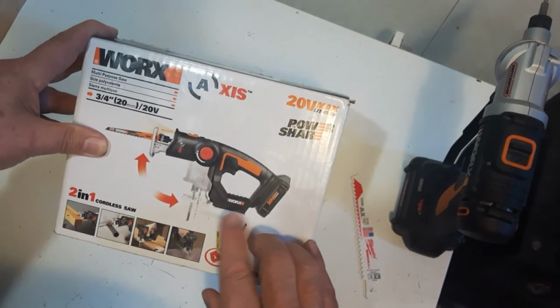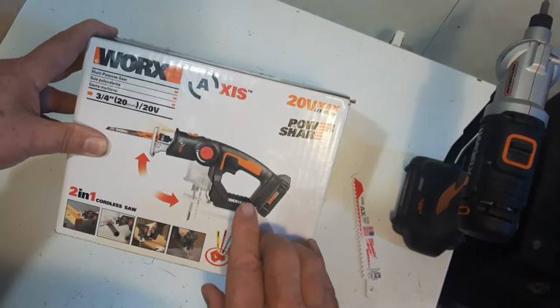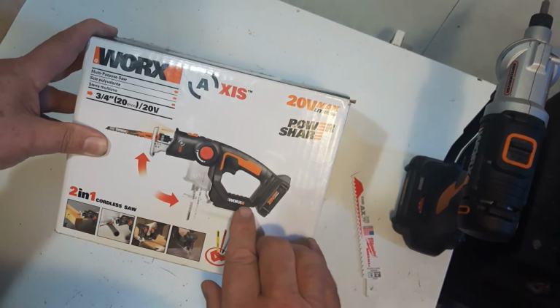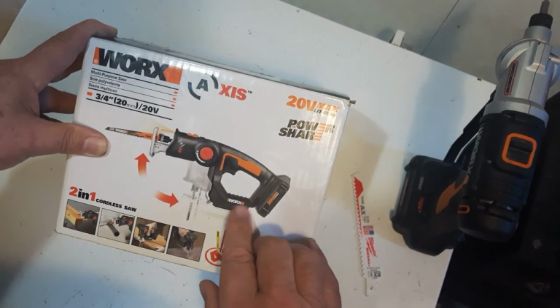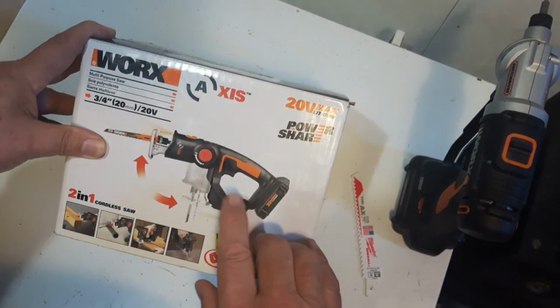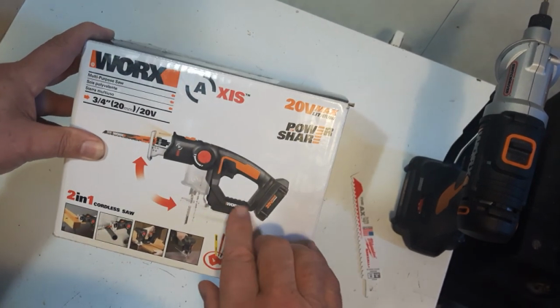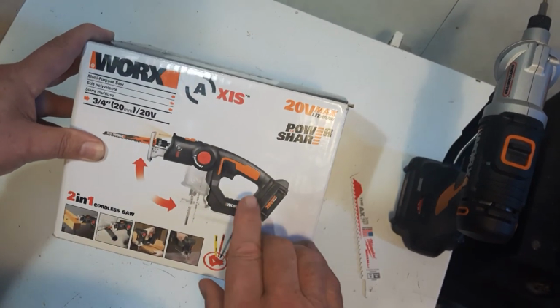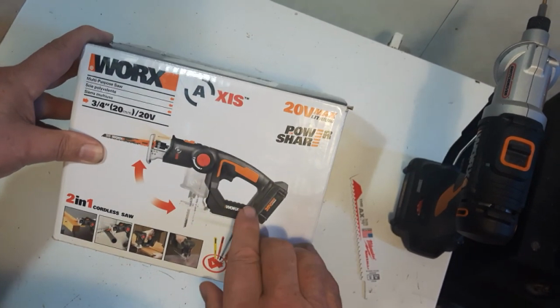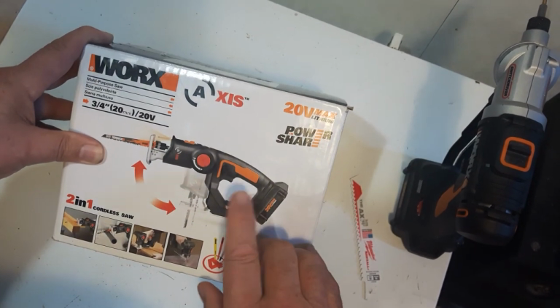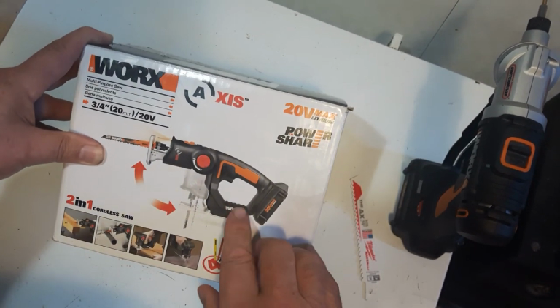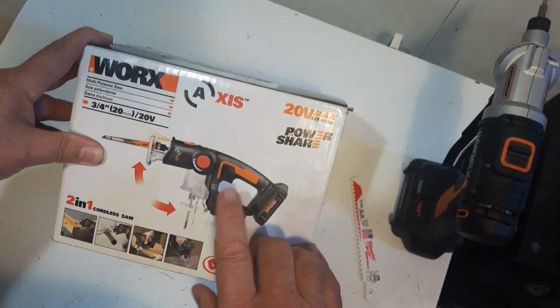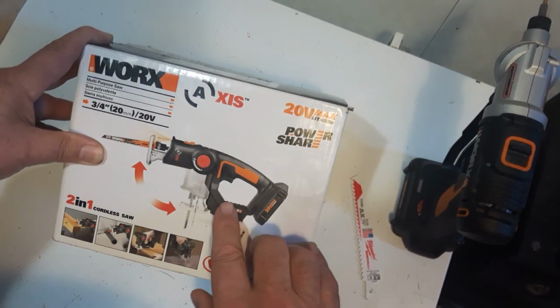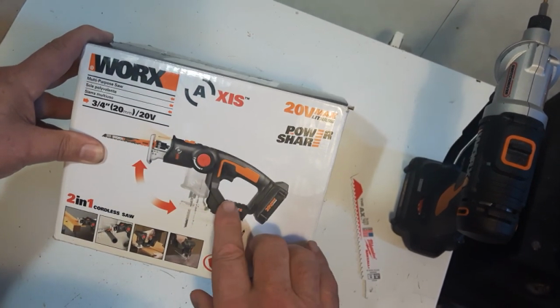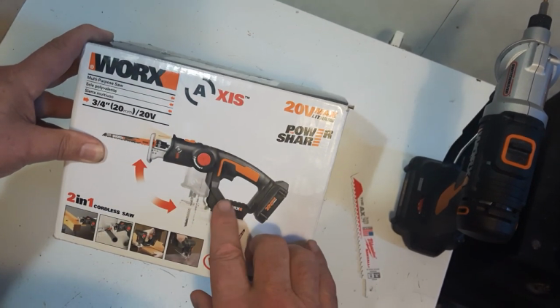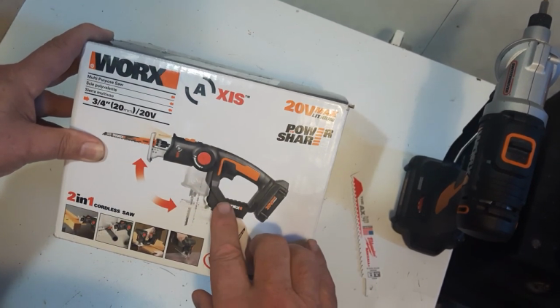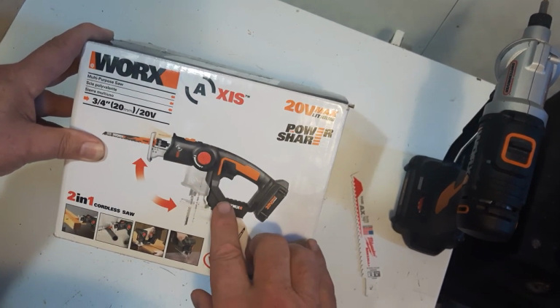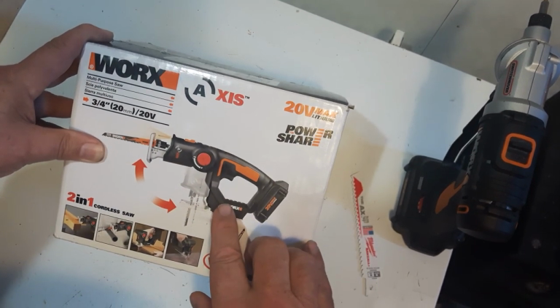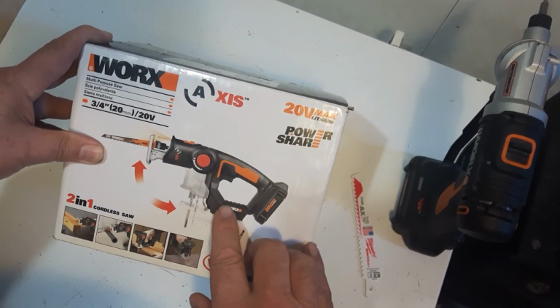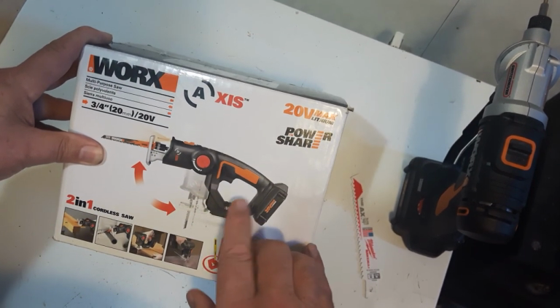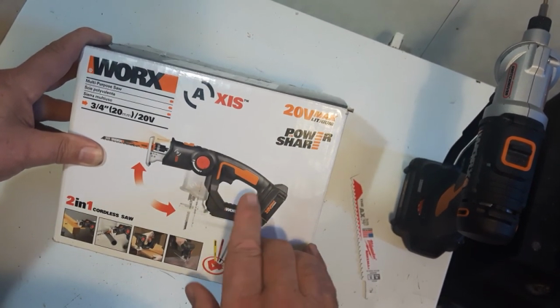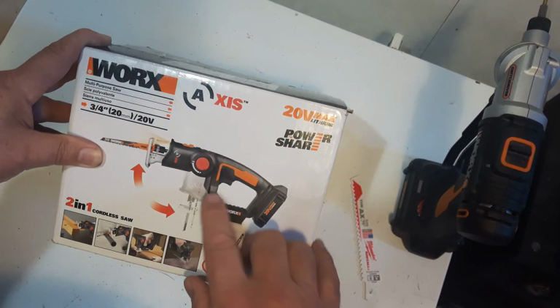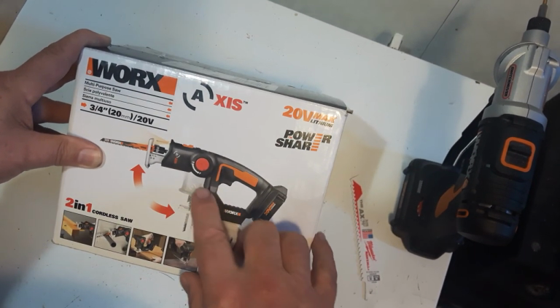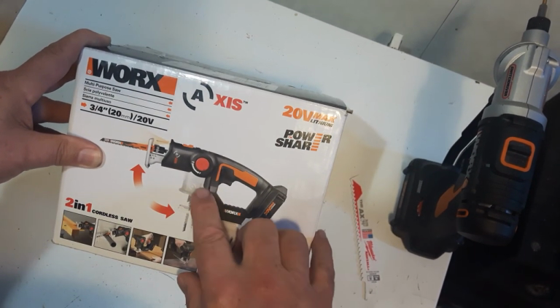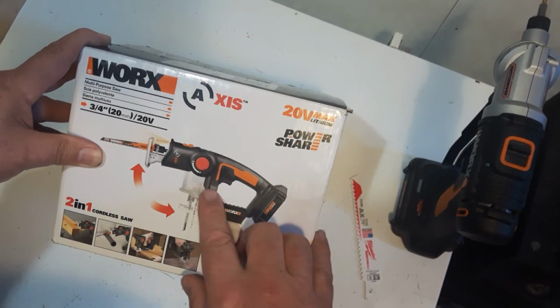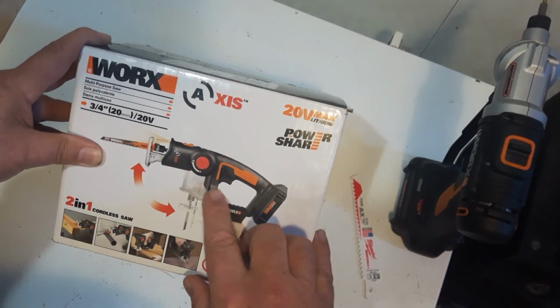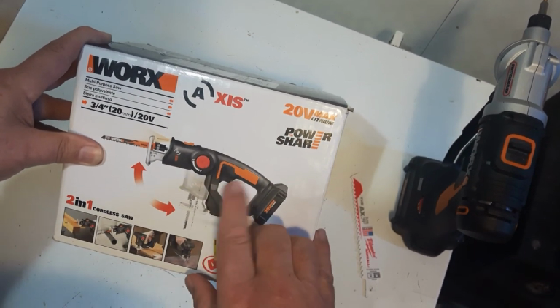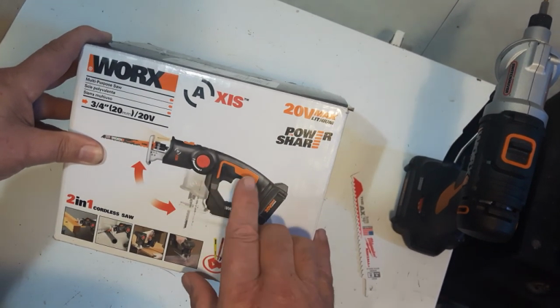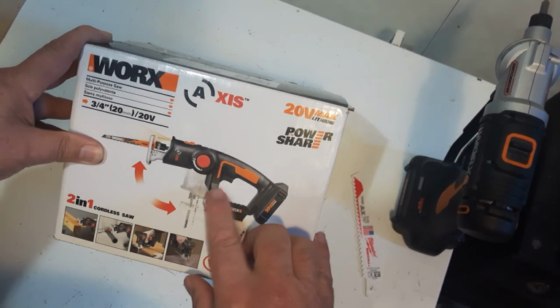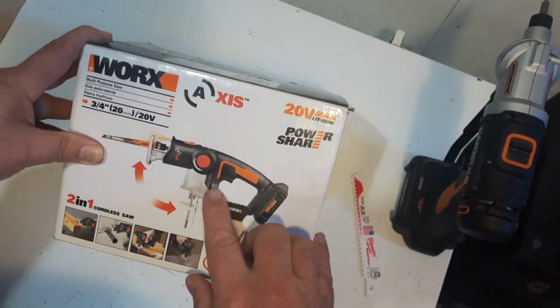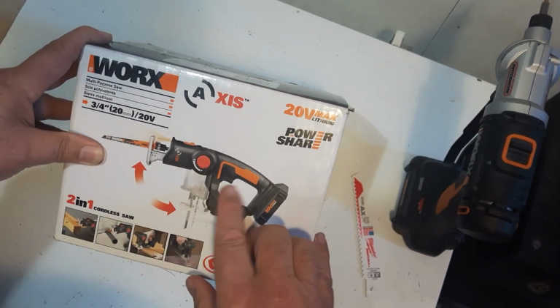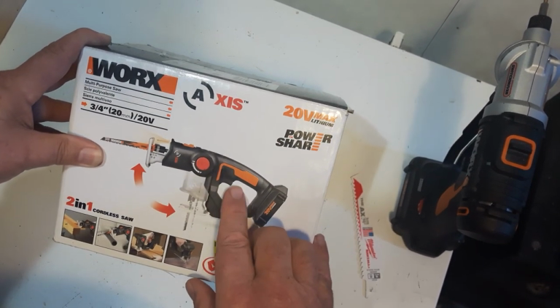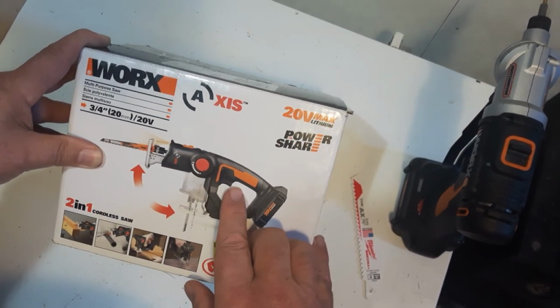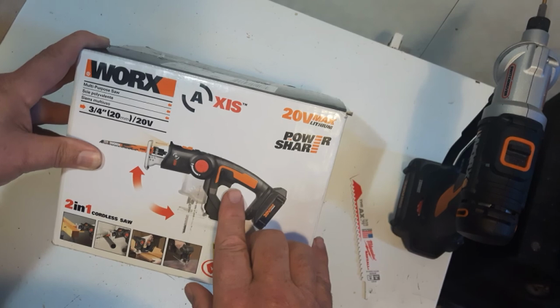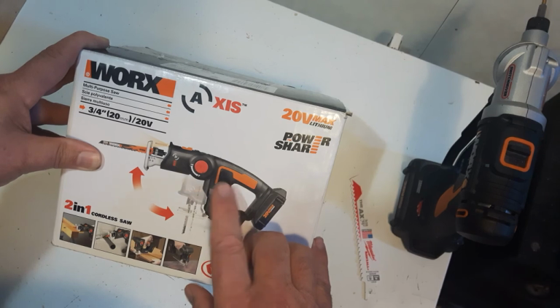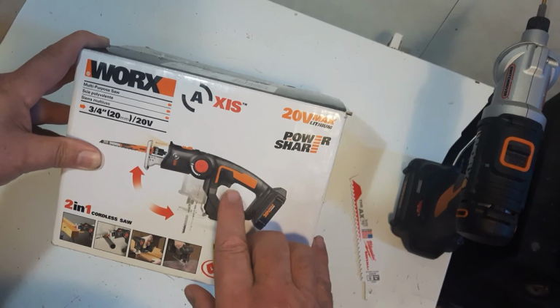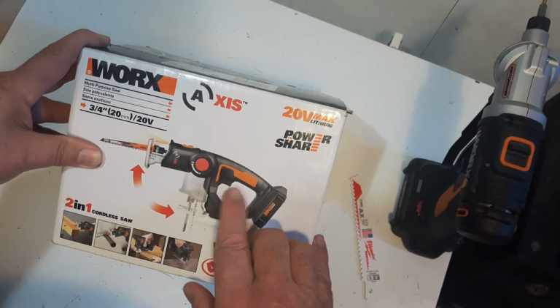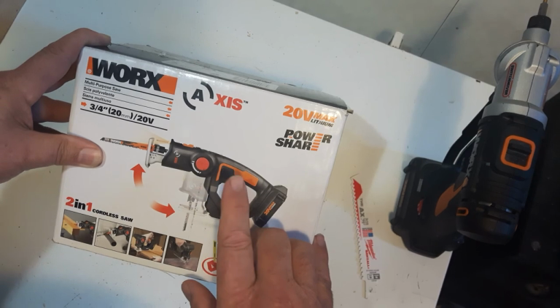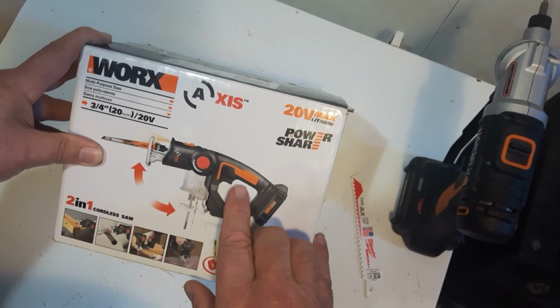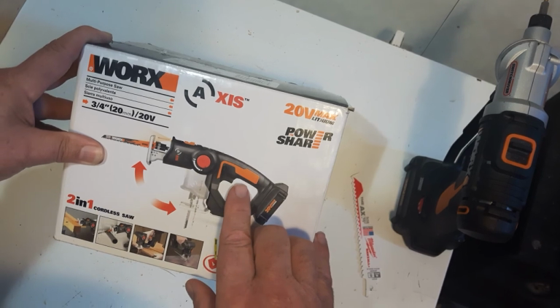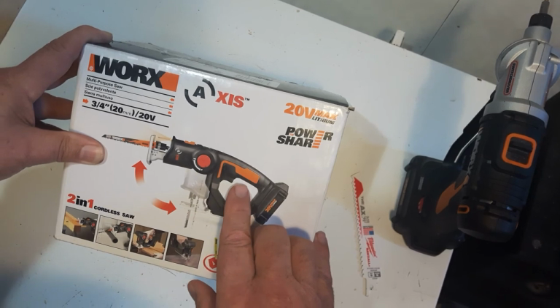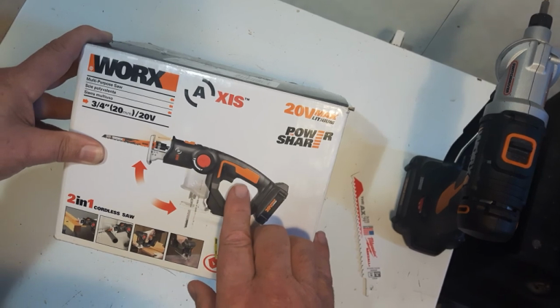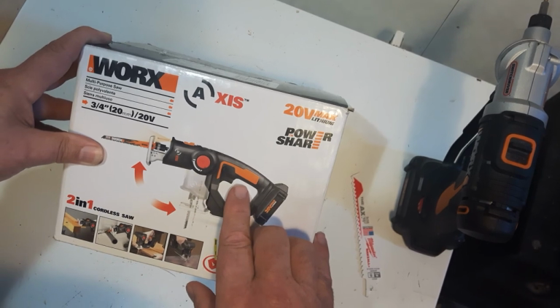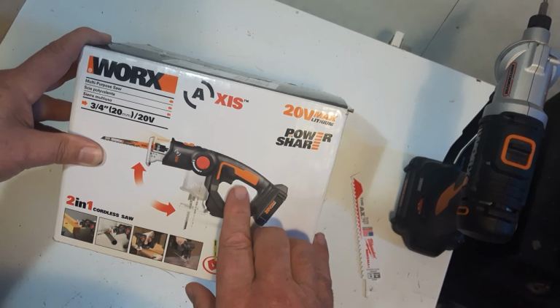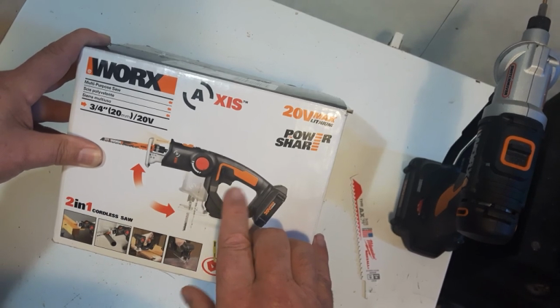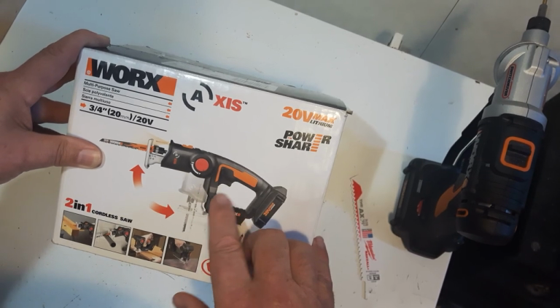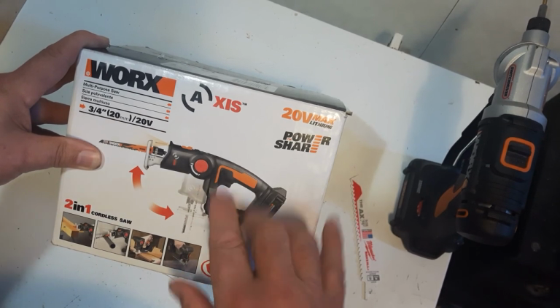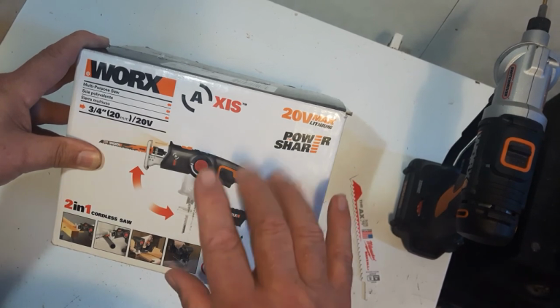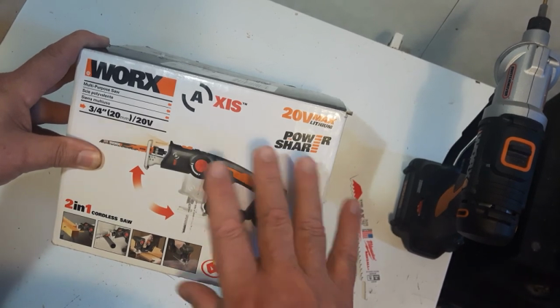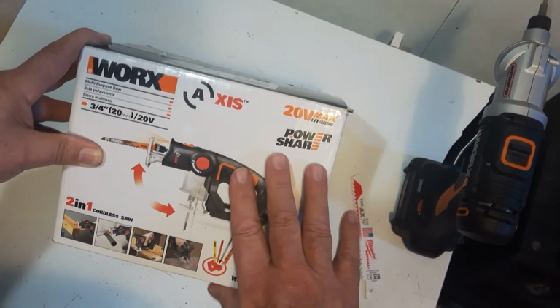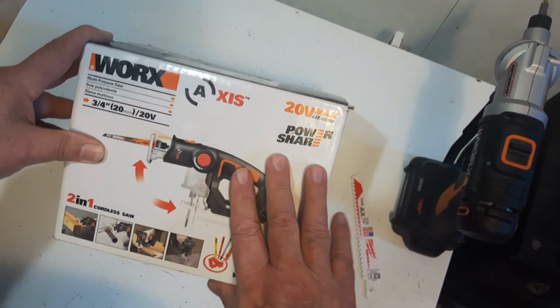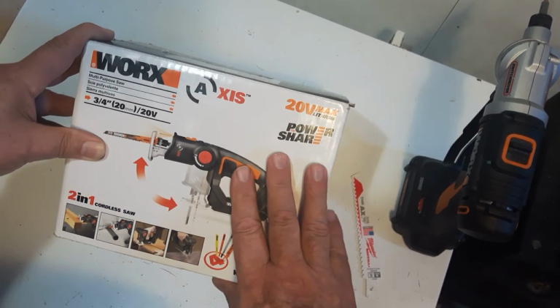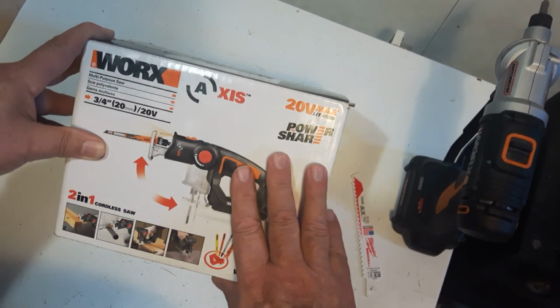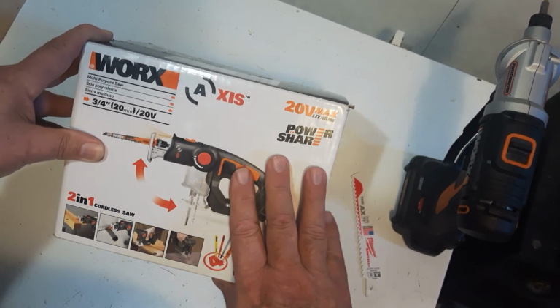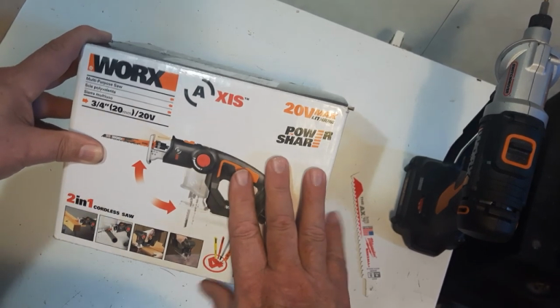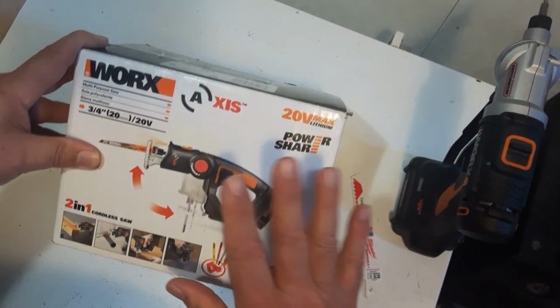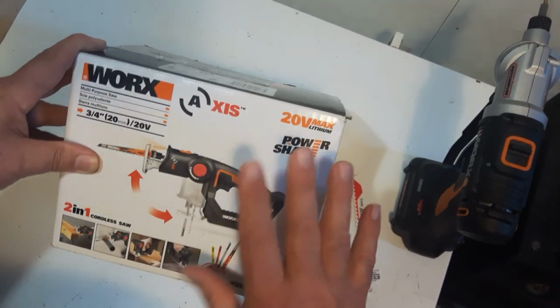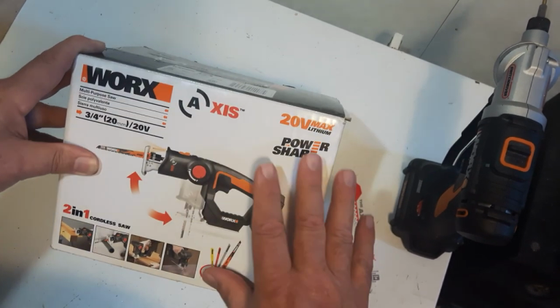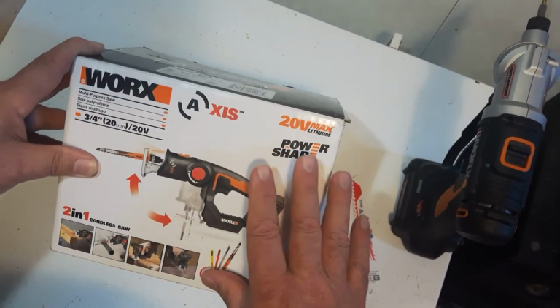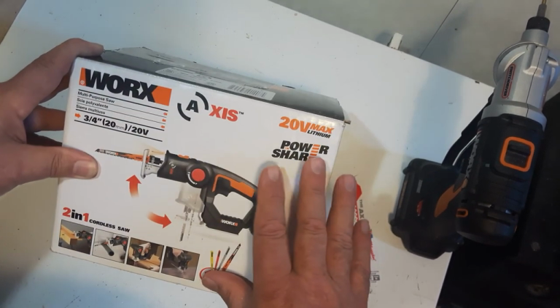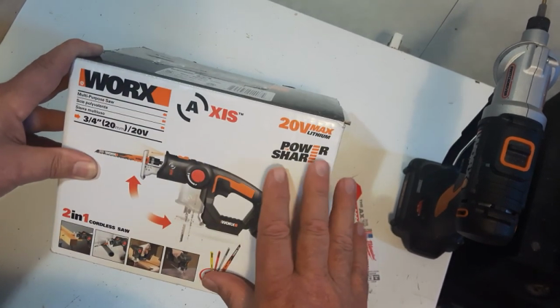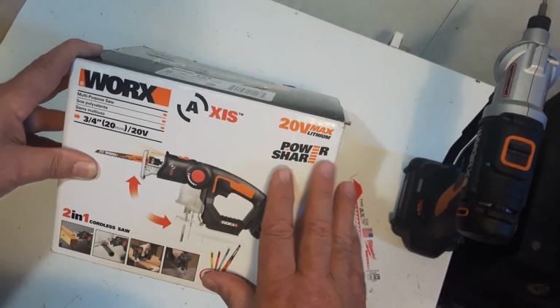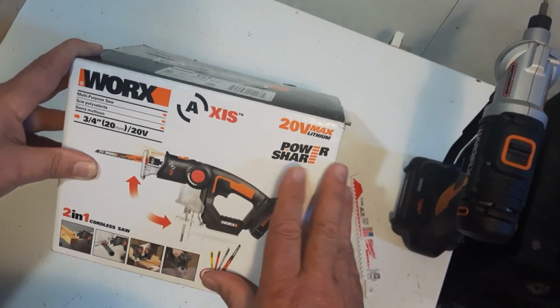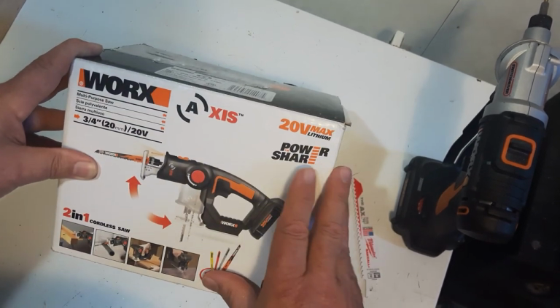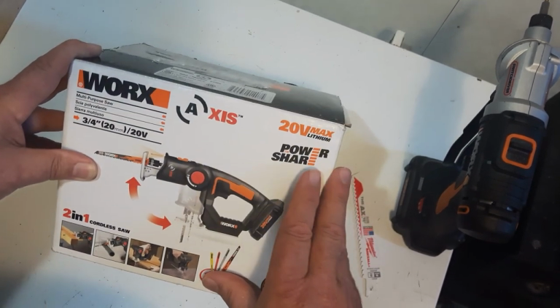If you're going to buy this here in Canada, it's about $149 to $150 Canadian. Very nice saw — we'll take a look at this today.